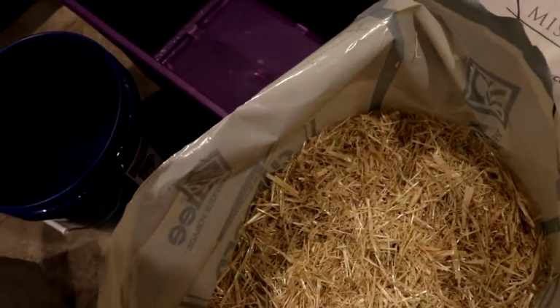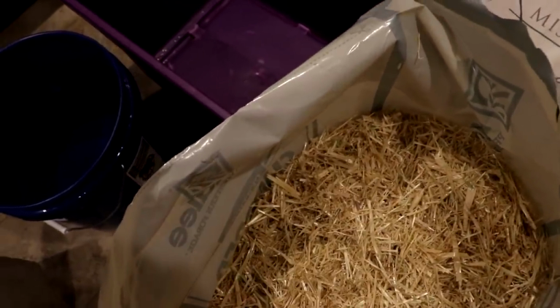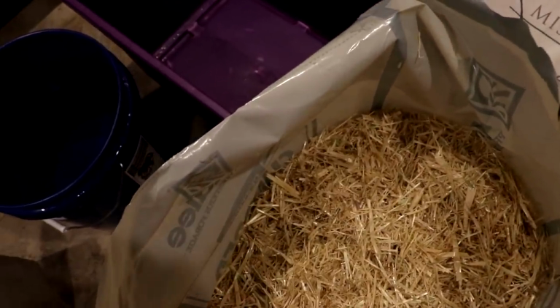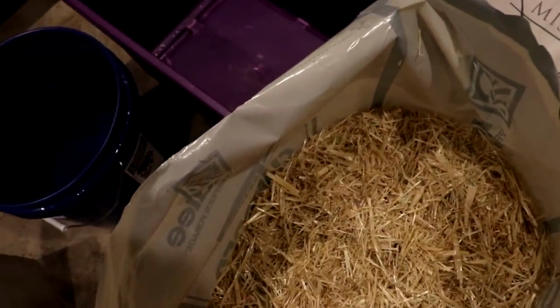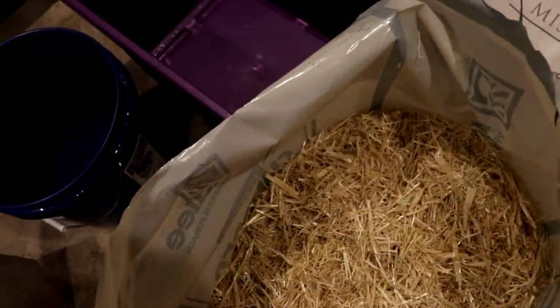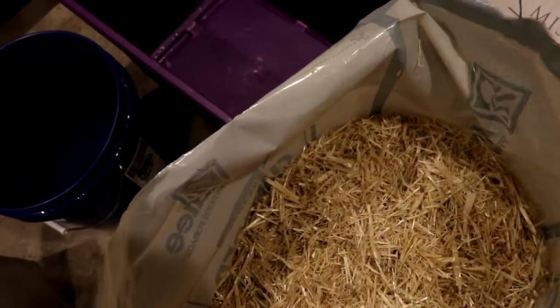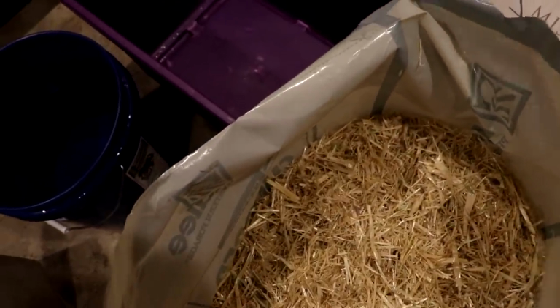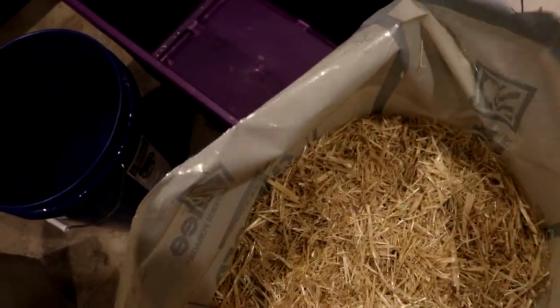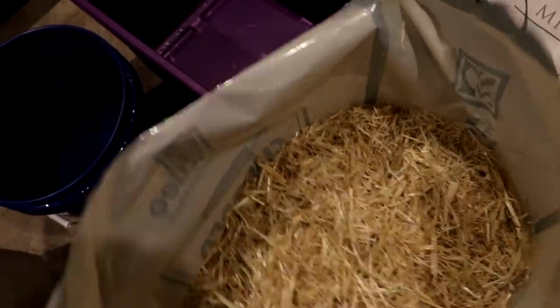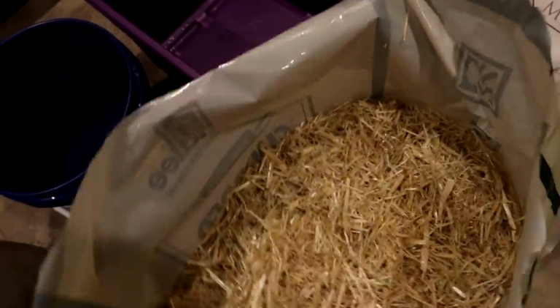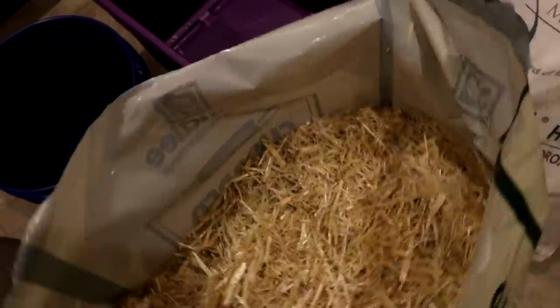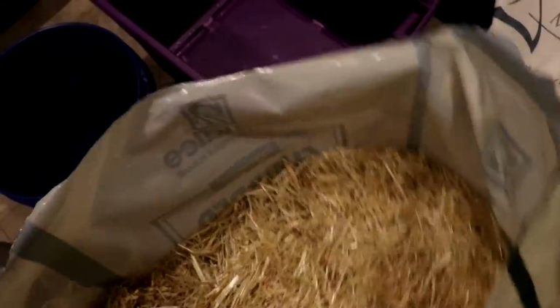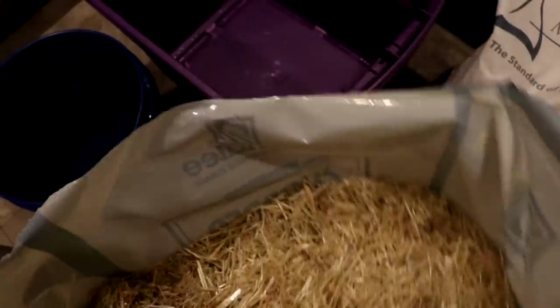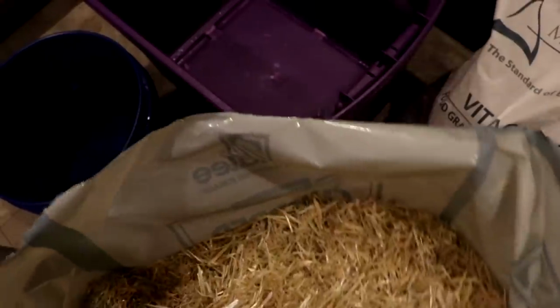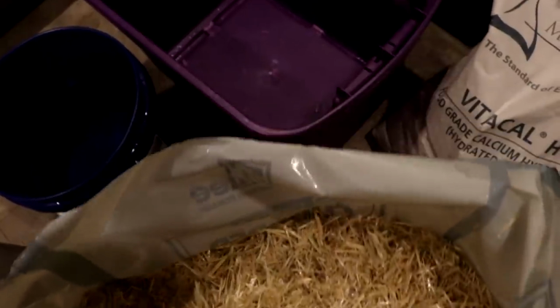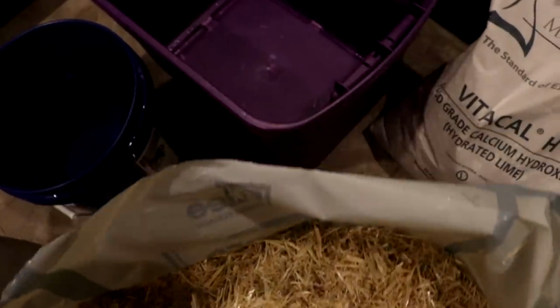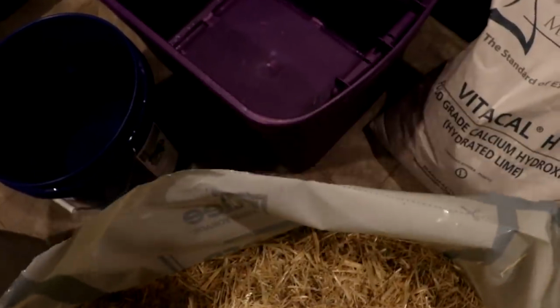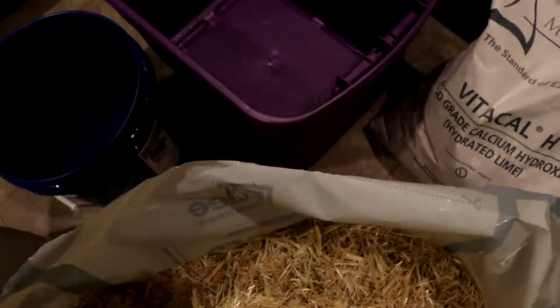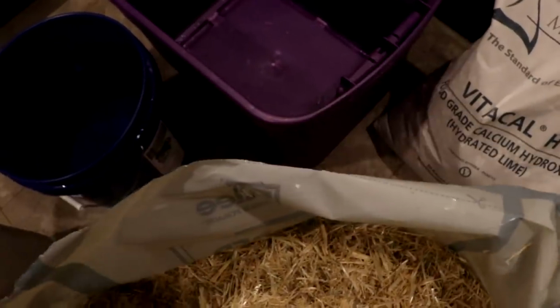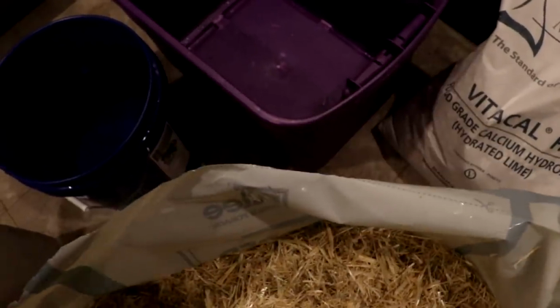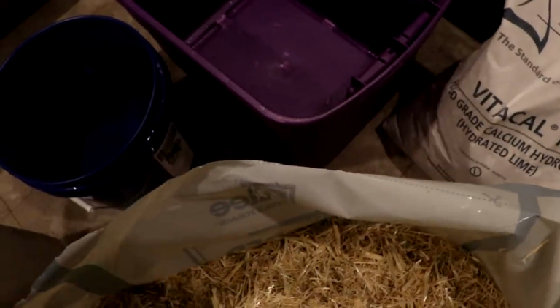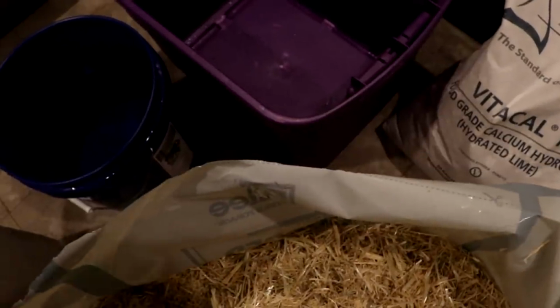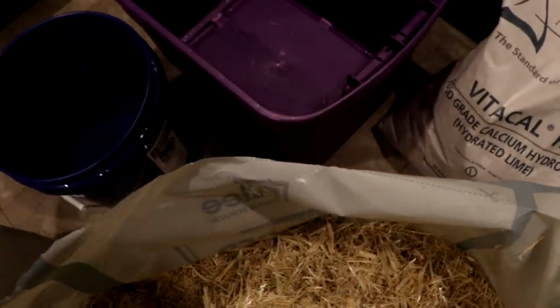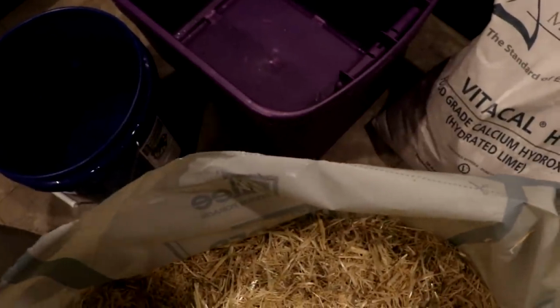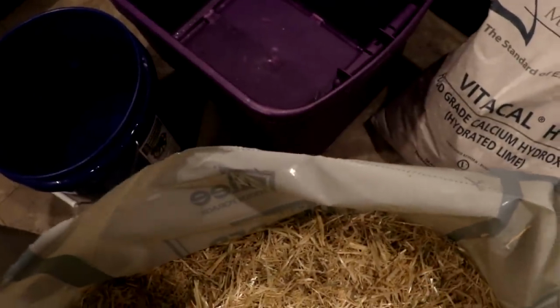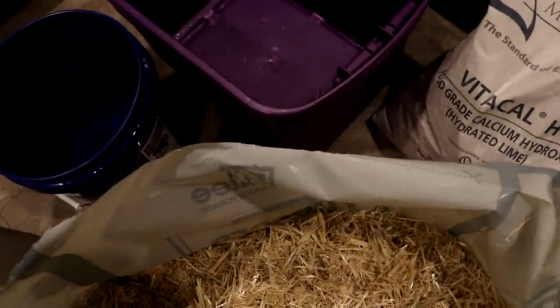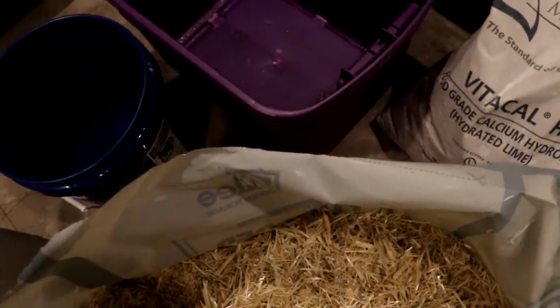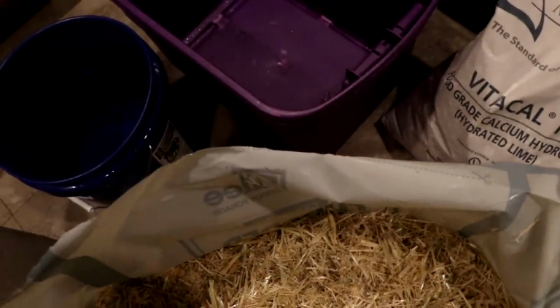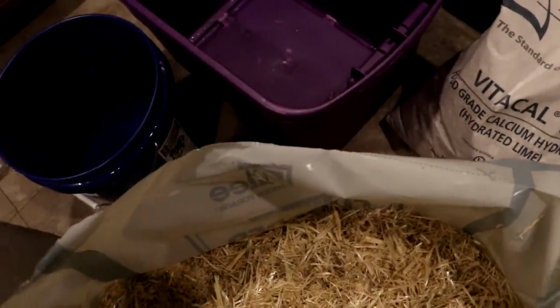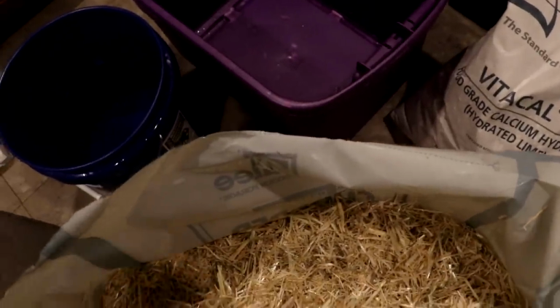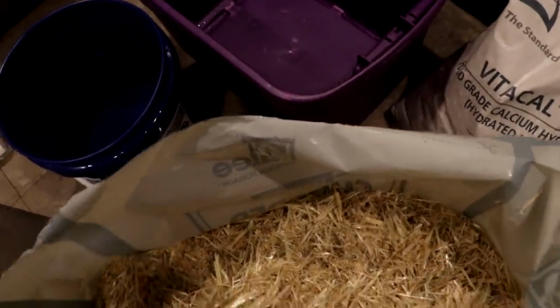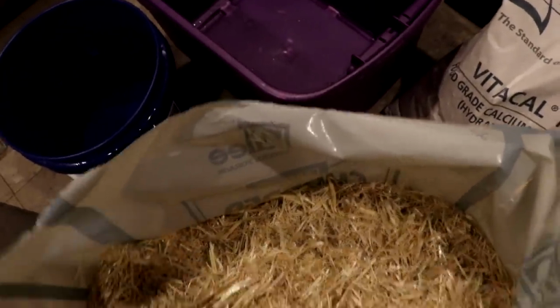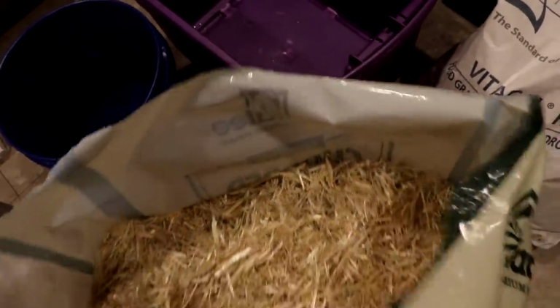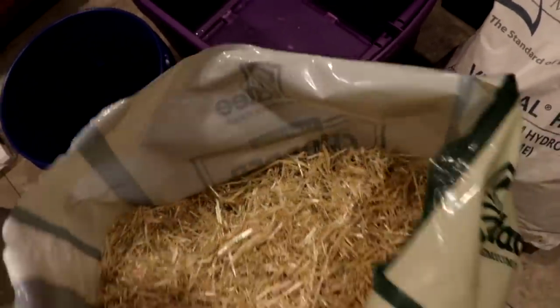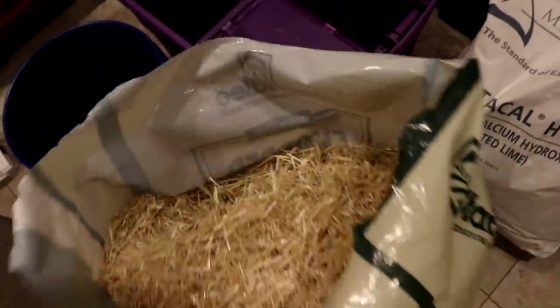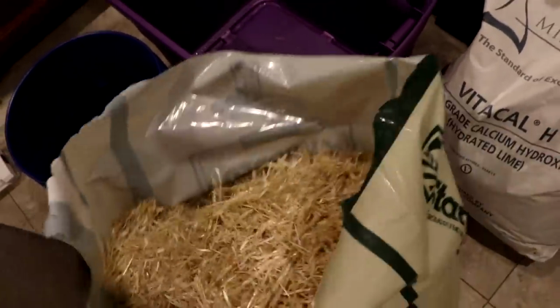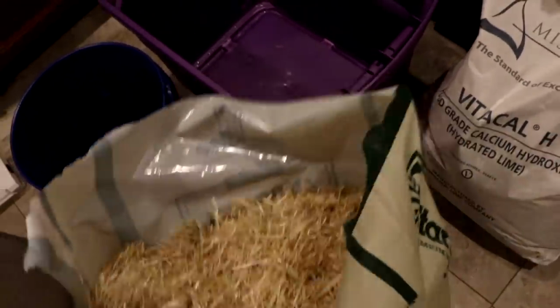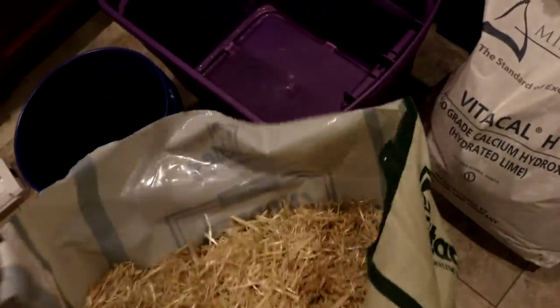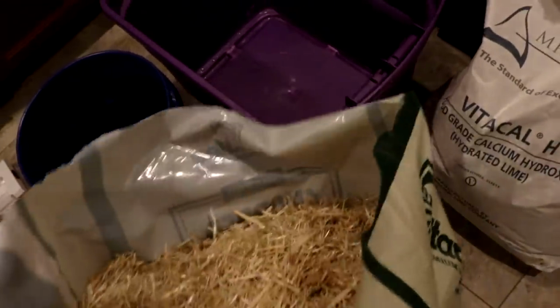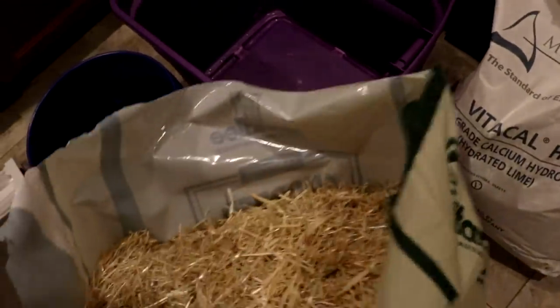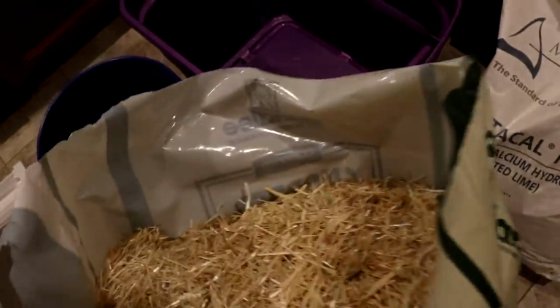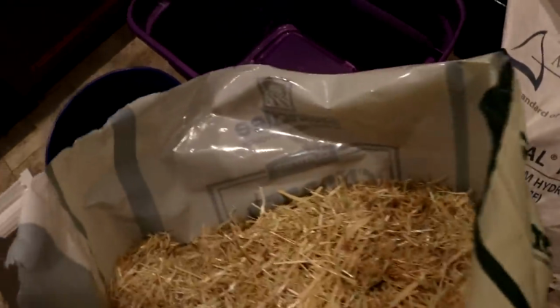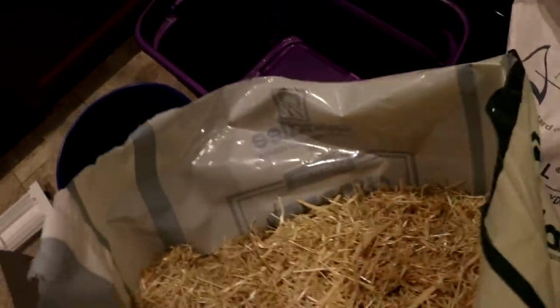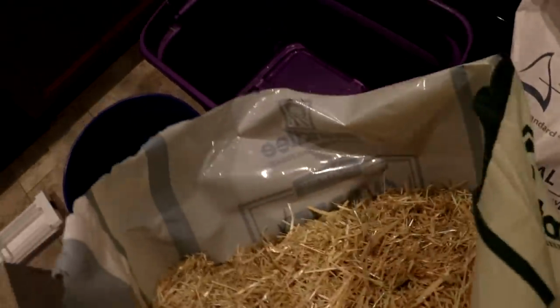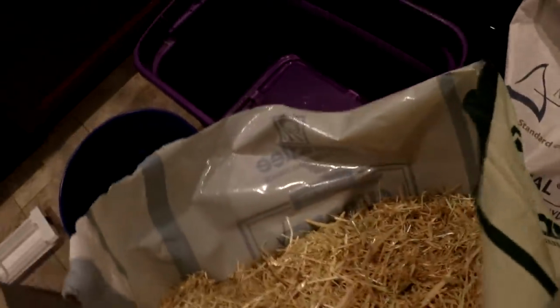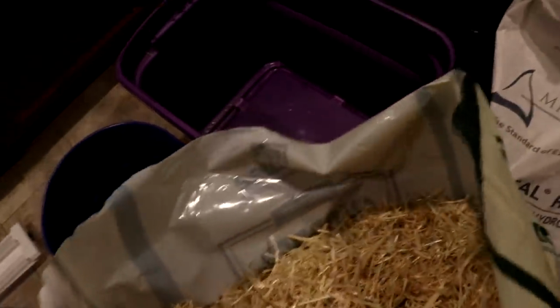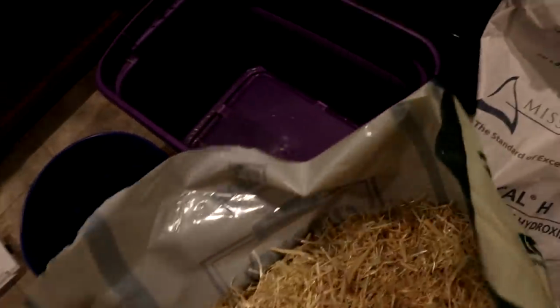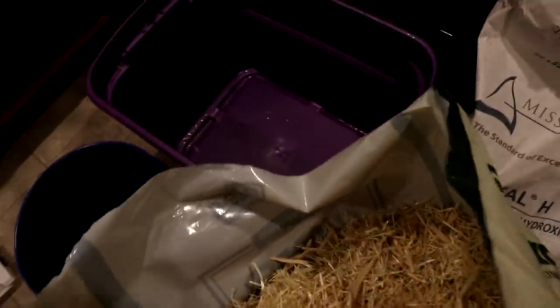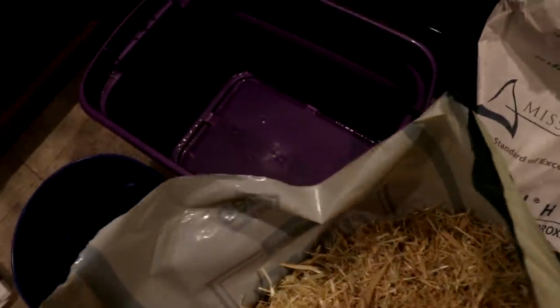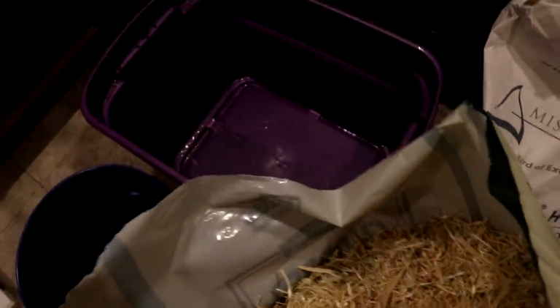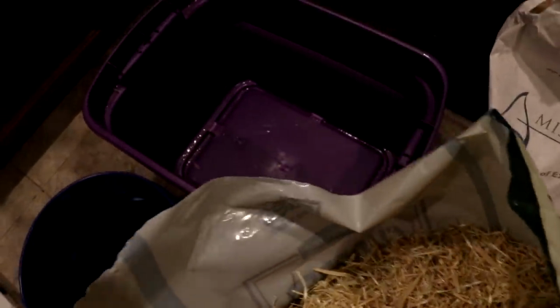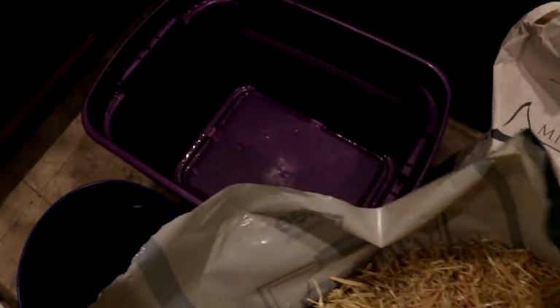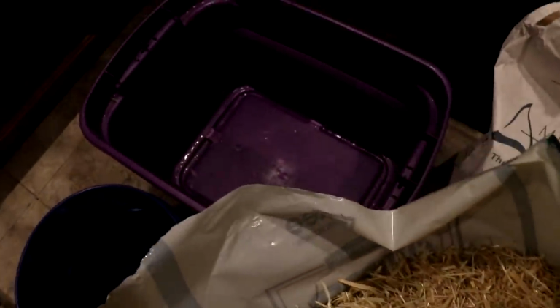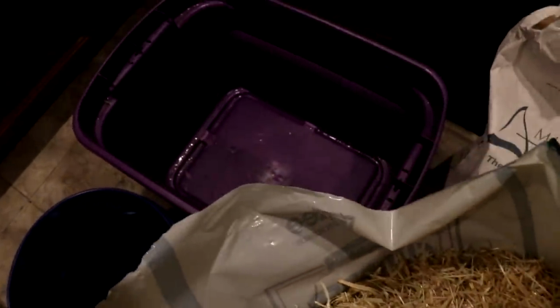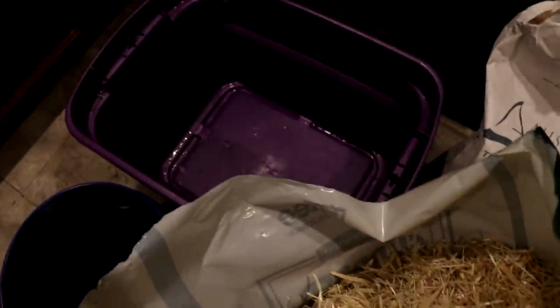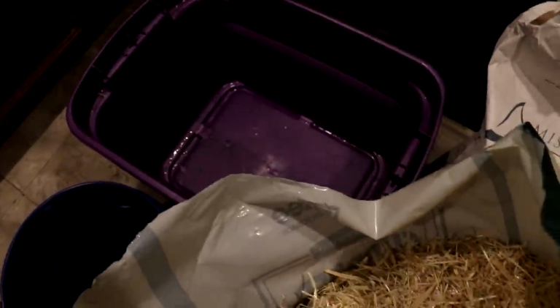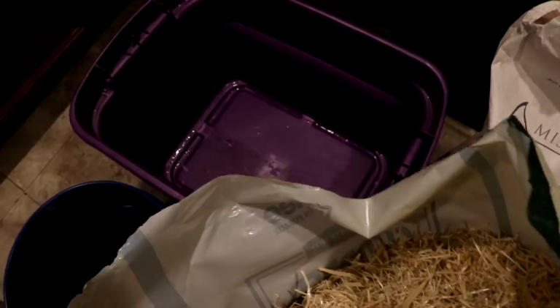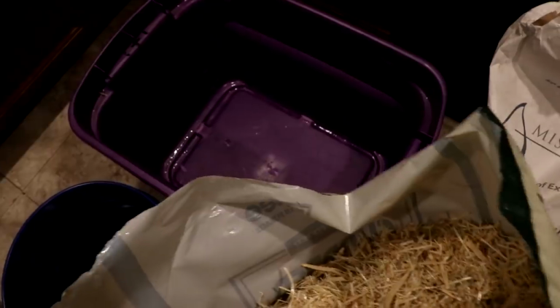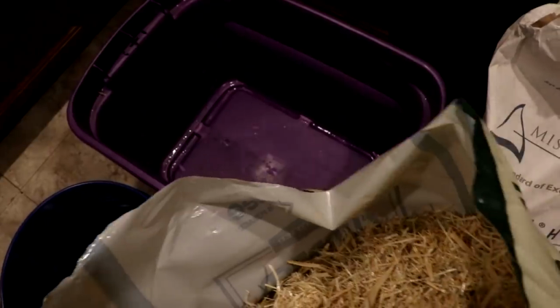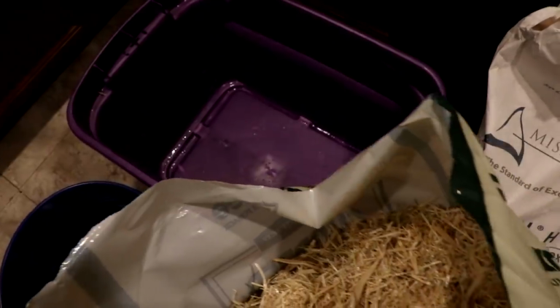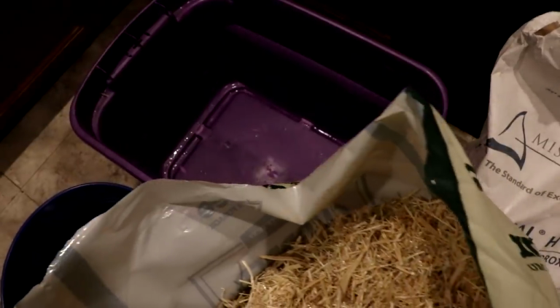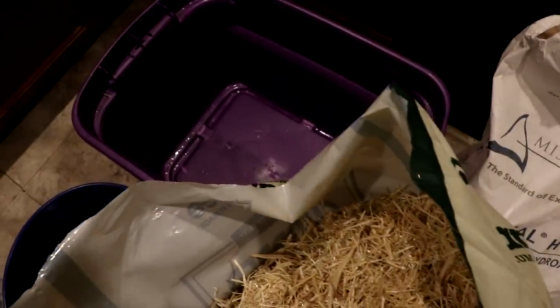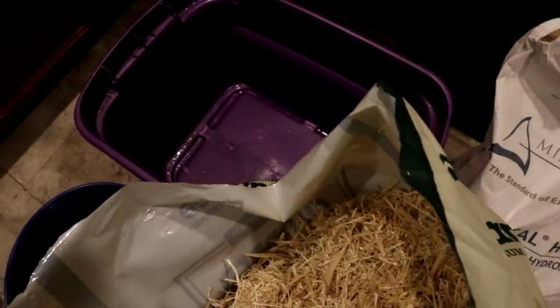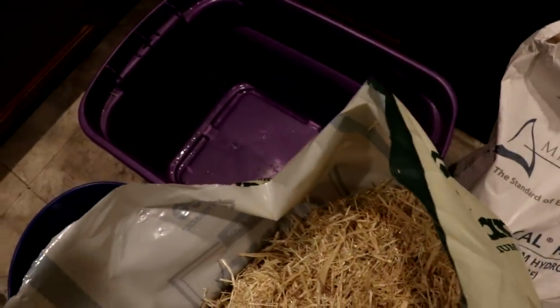First, you need to sanitize it and hydrate it, so I'm going to load it into this plastic tote here.